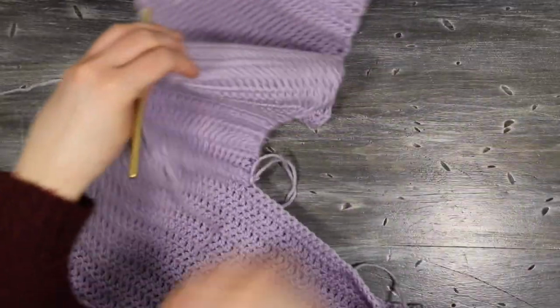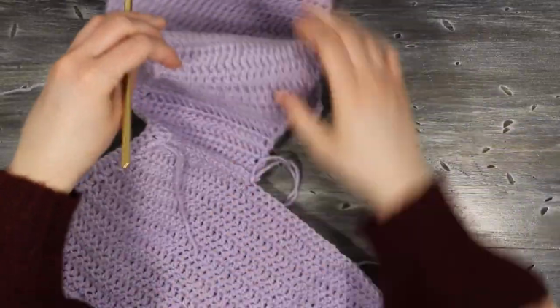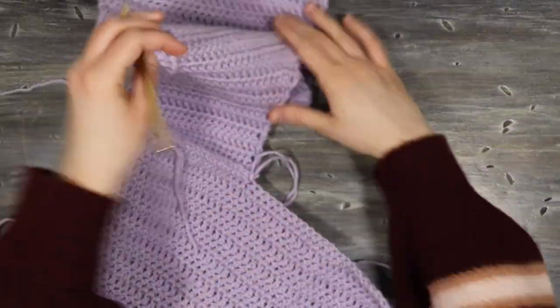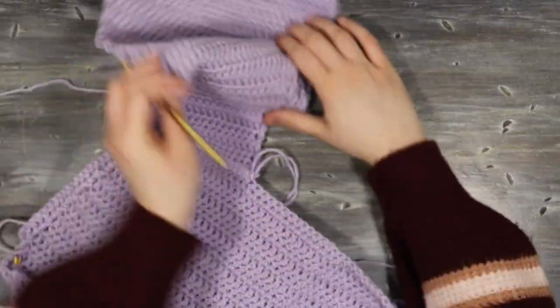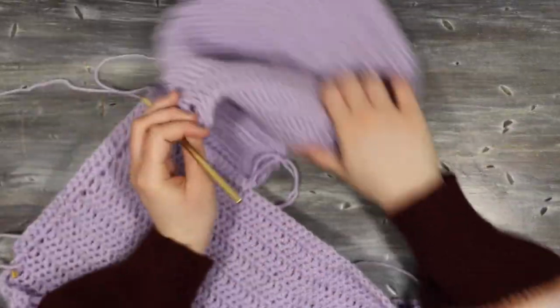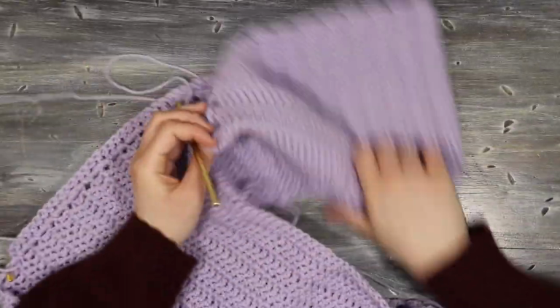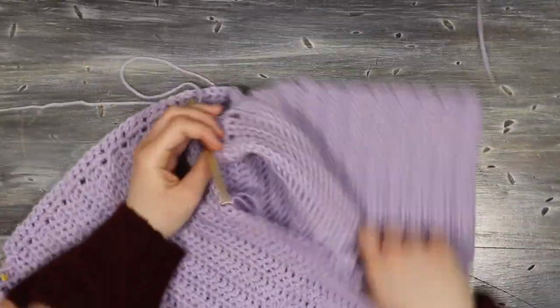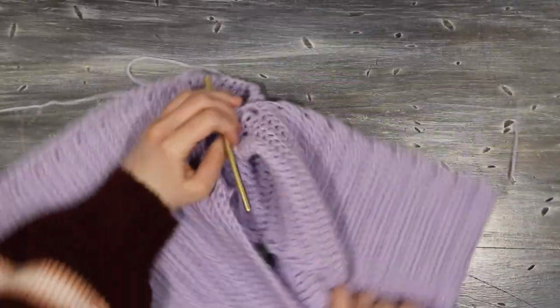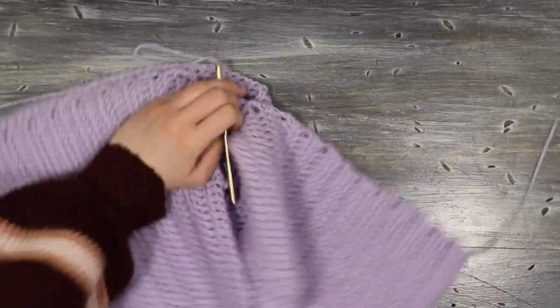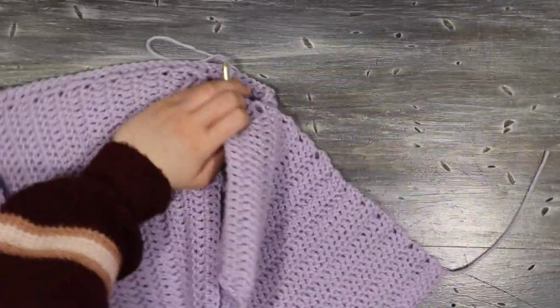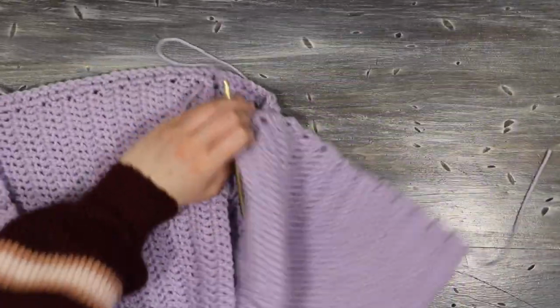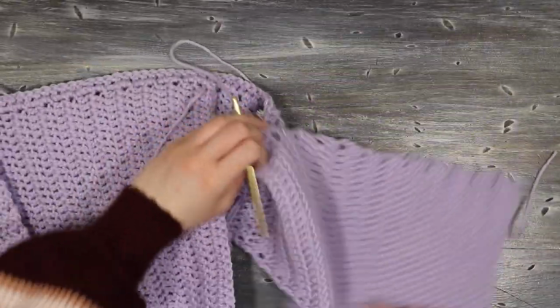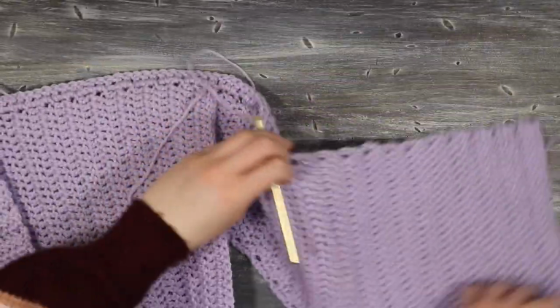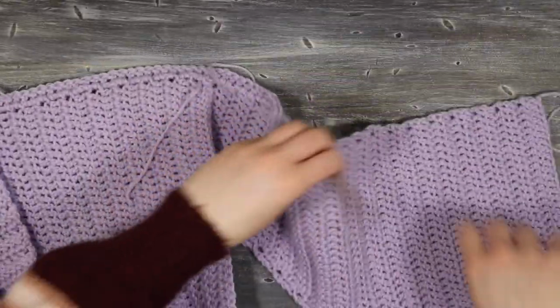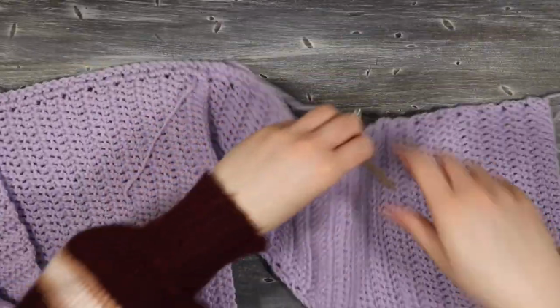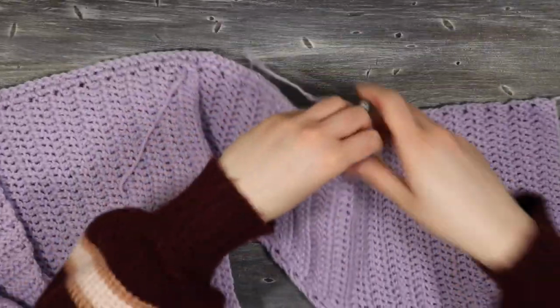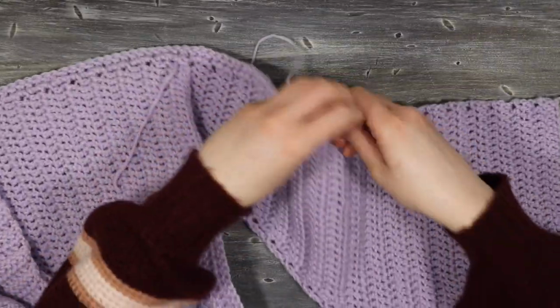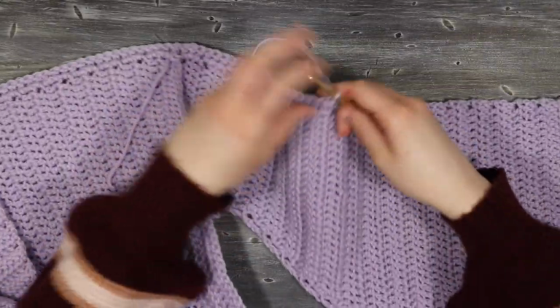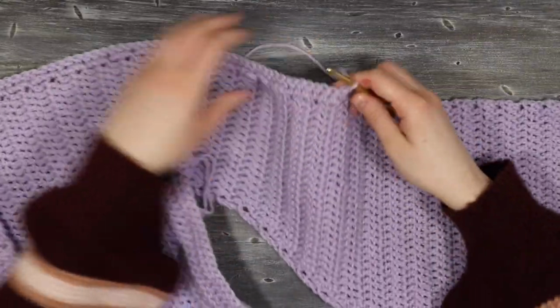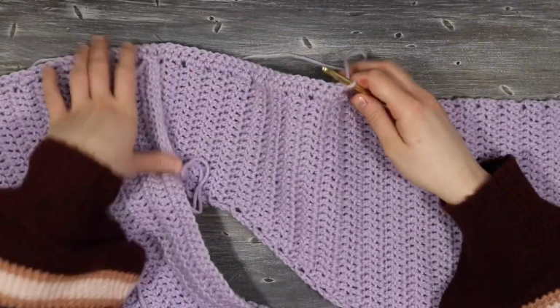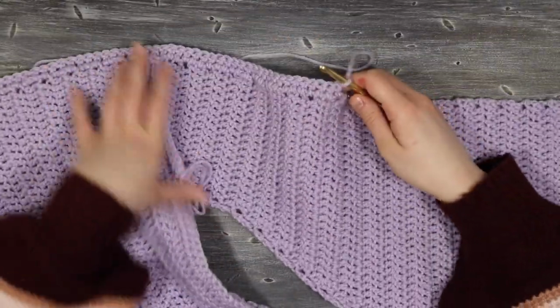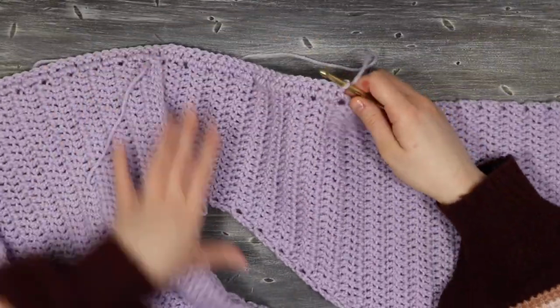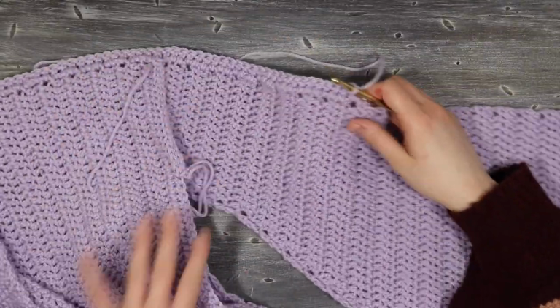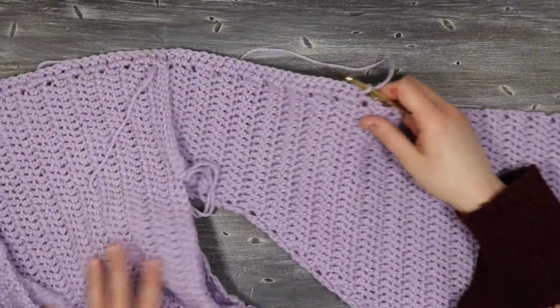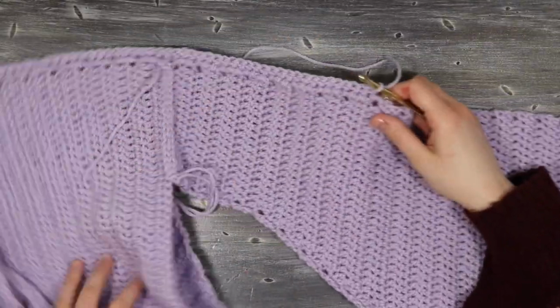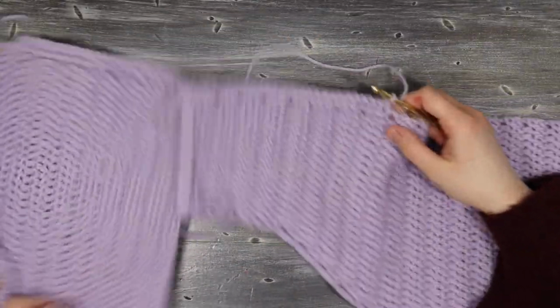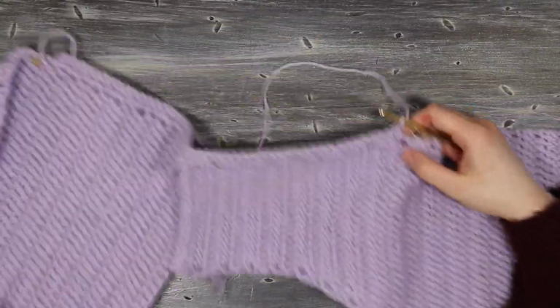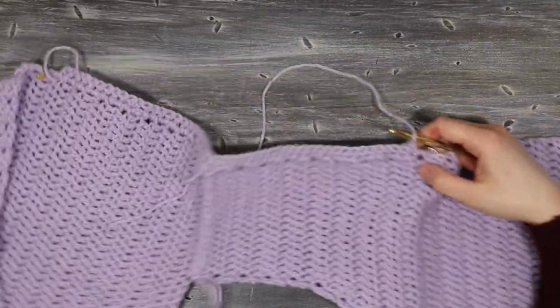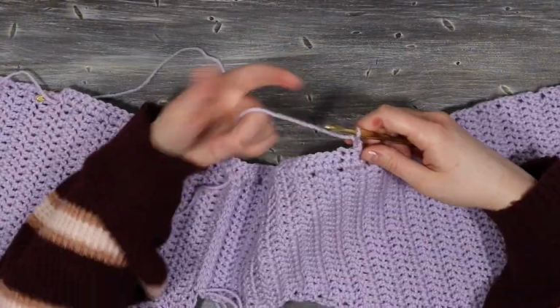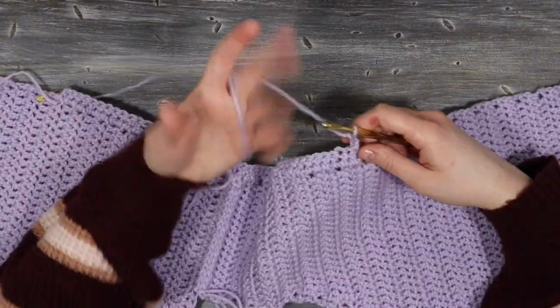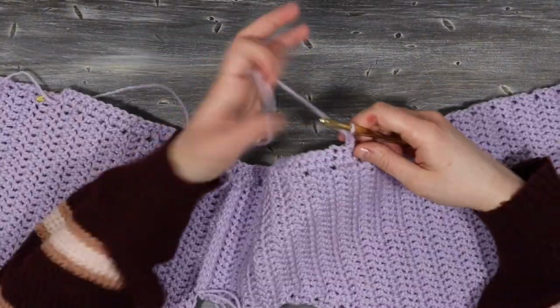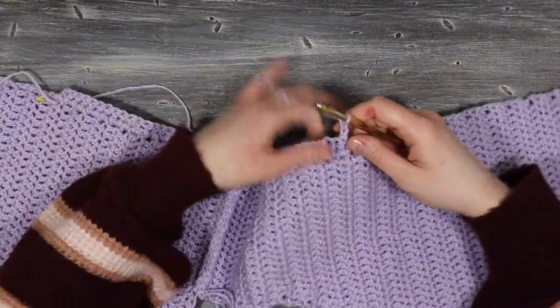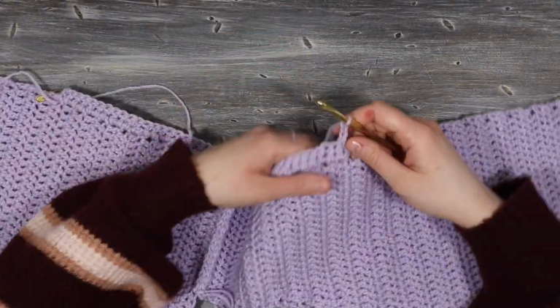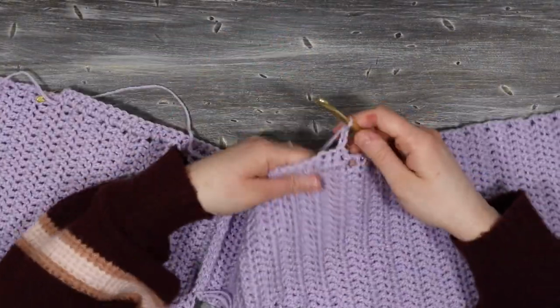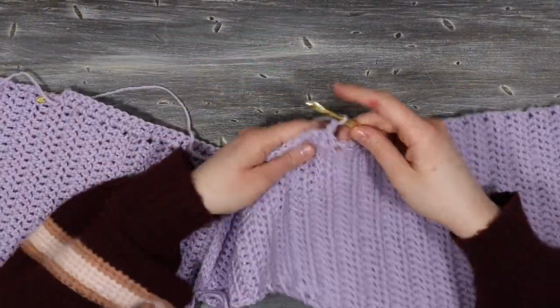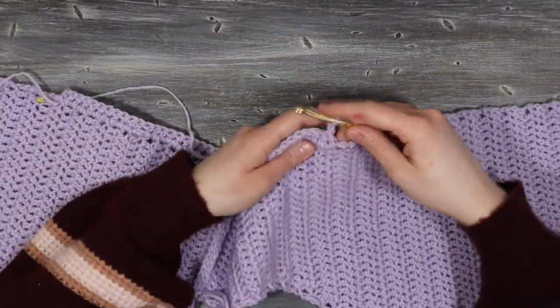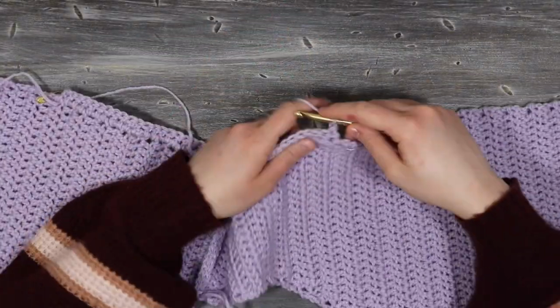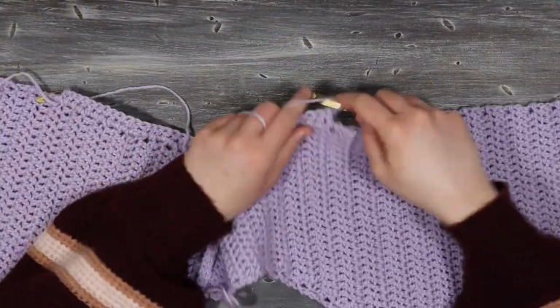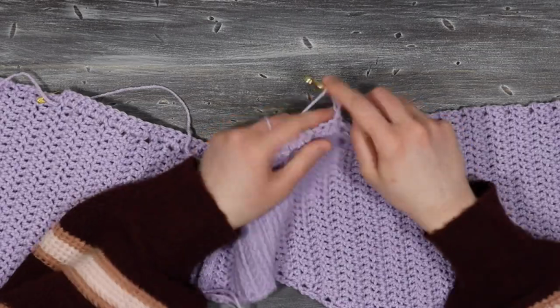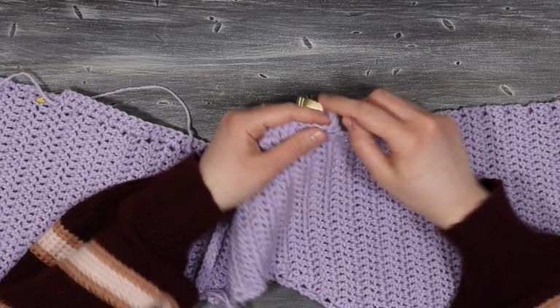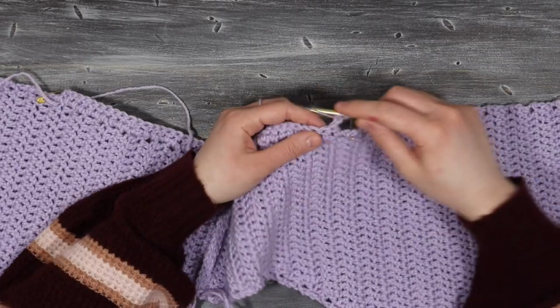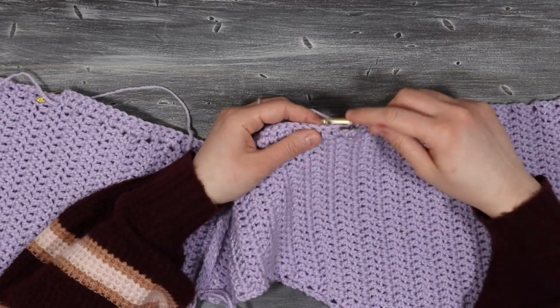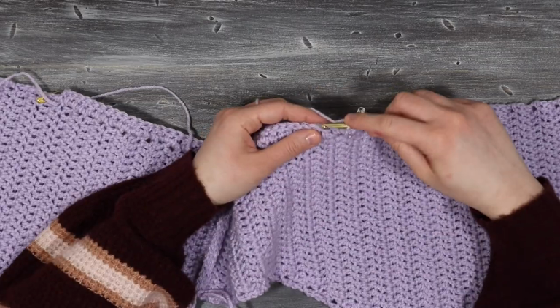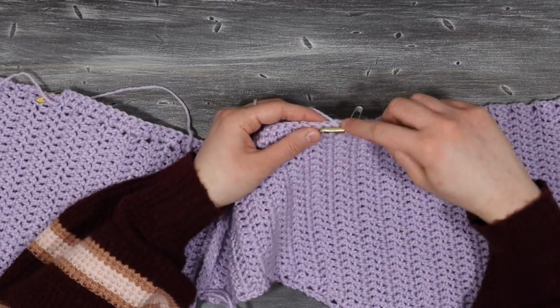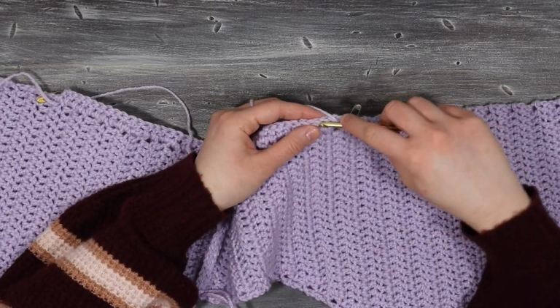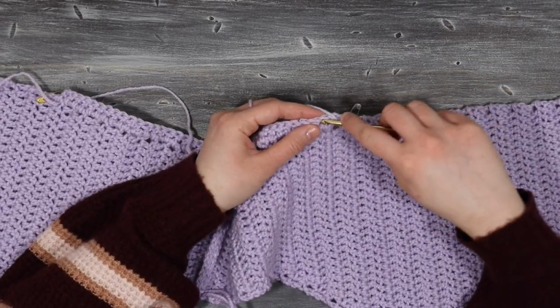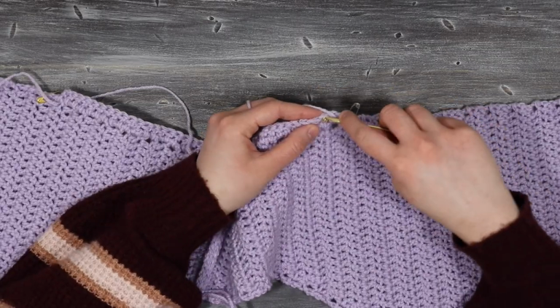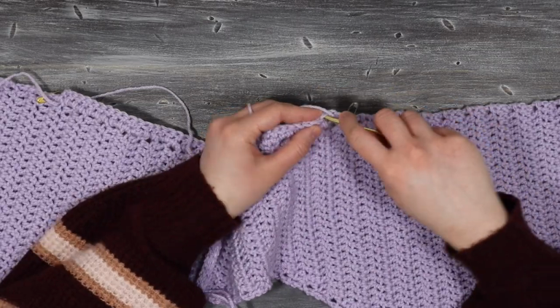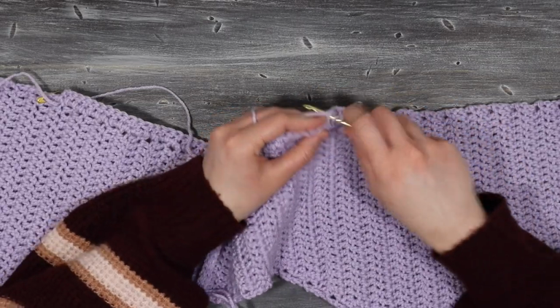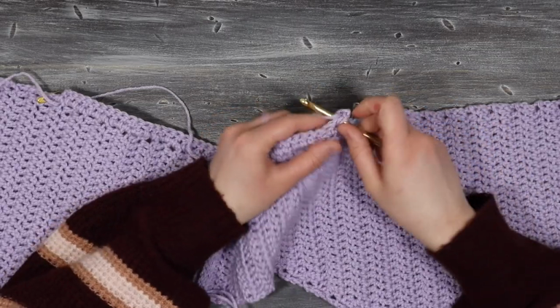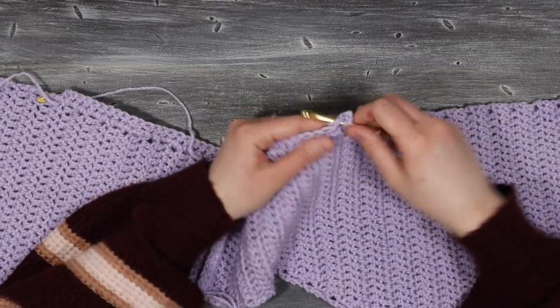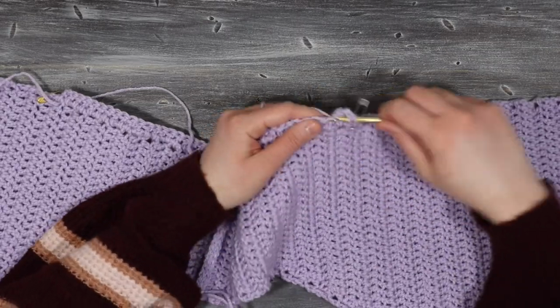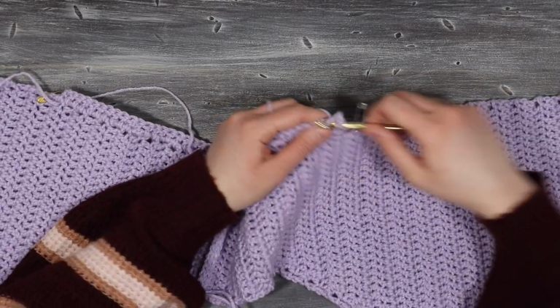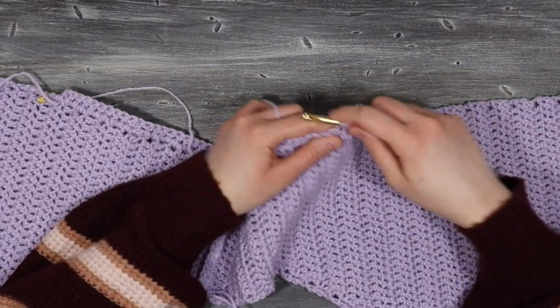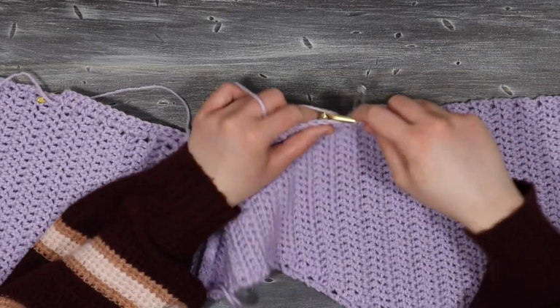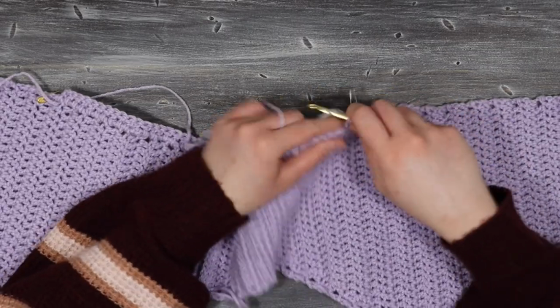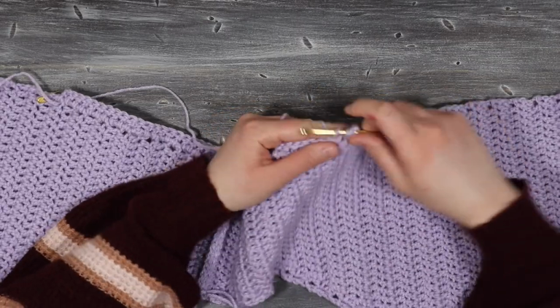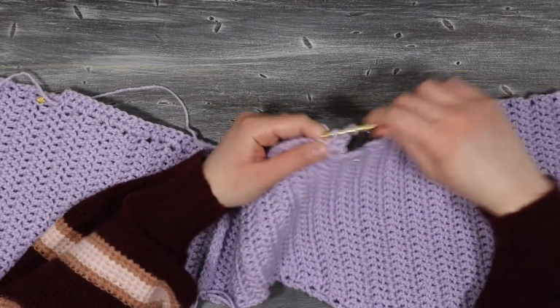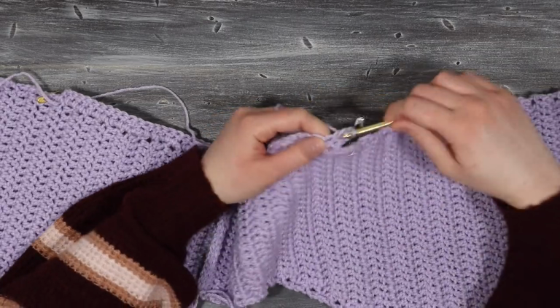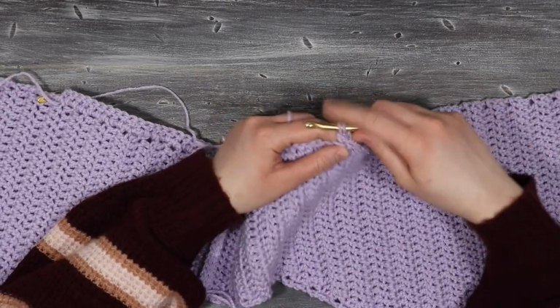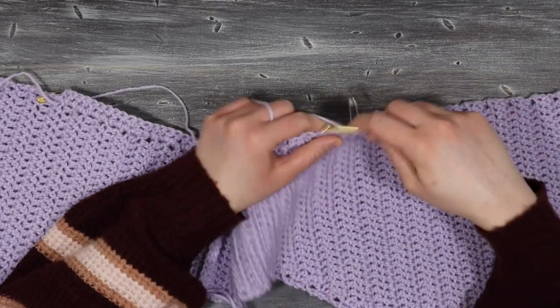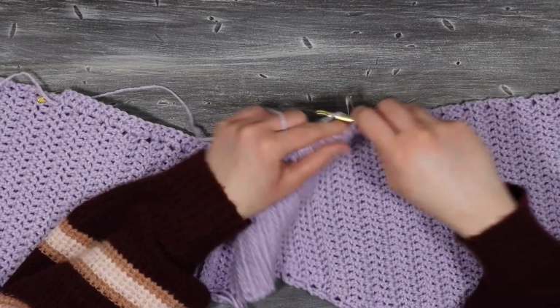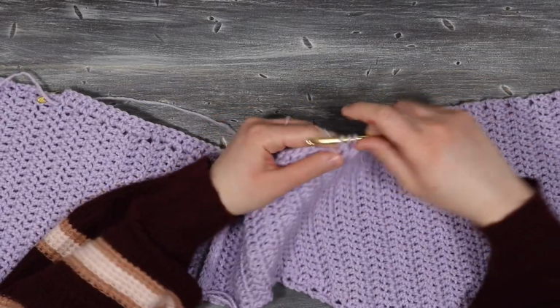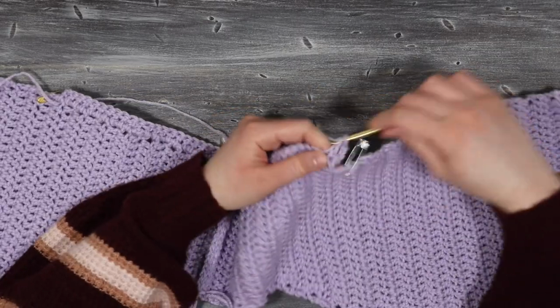After that first row I'm just going to turn my work and place one double crochet into each stitch from the previous row.